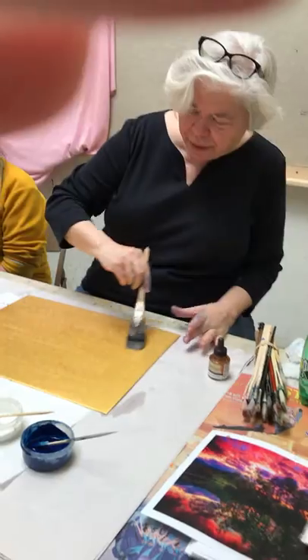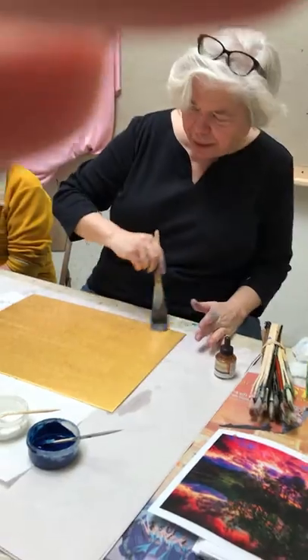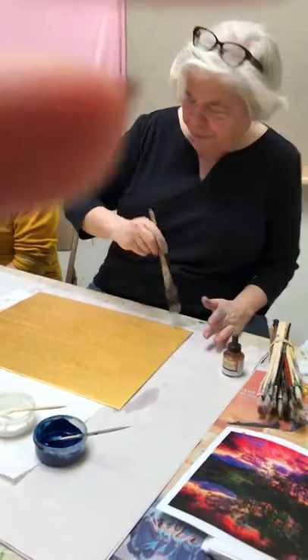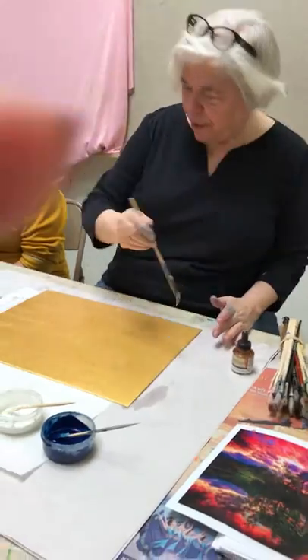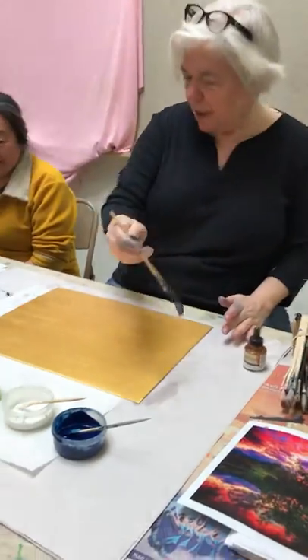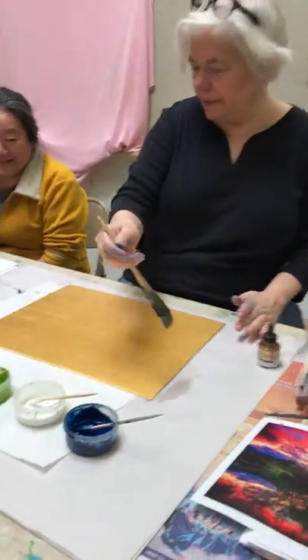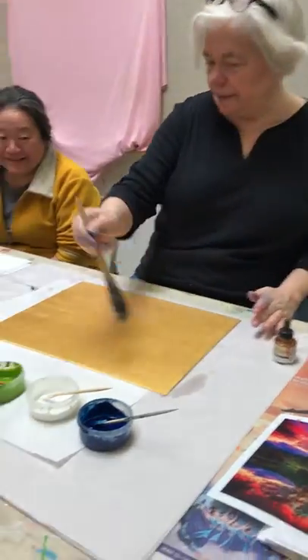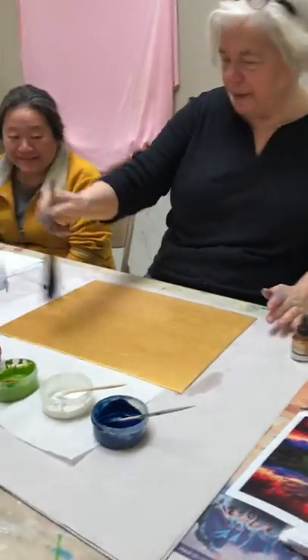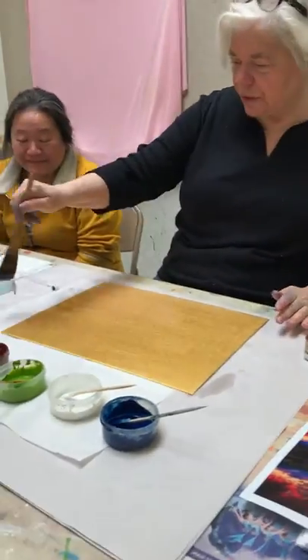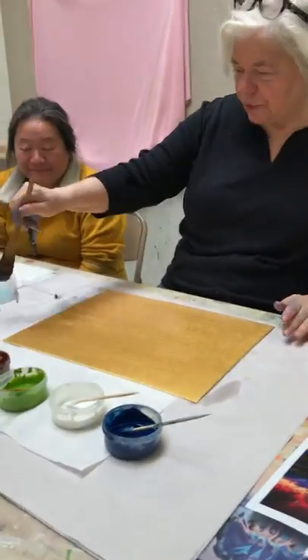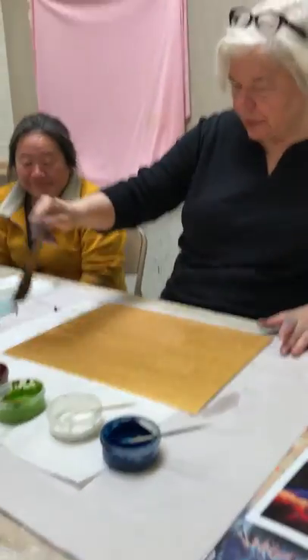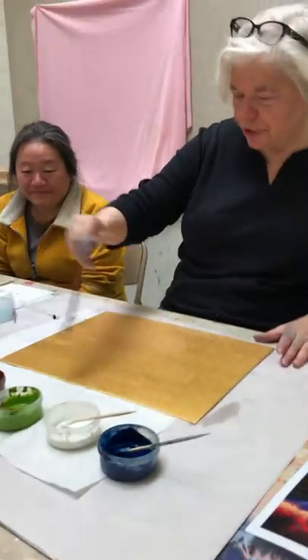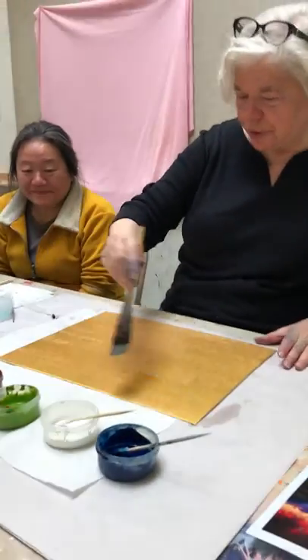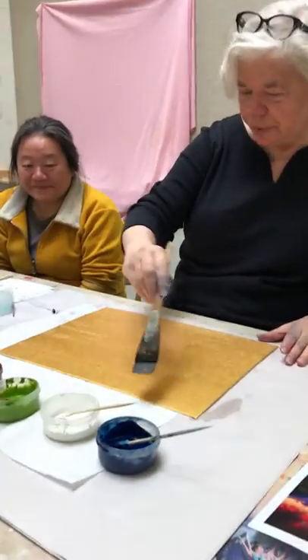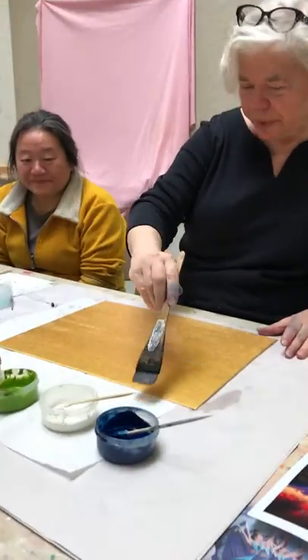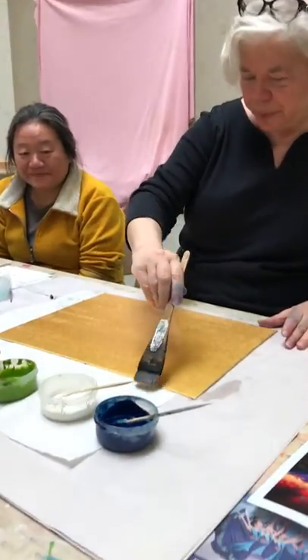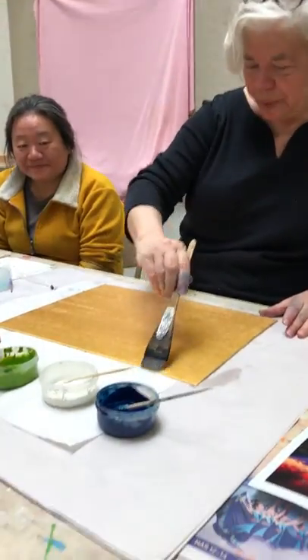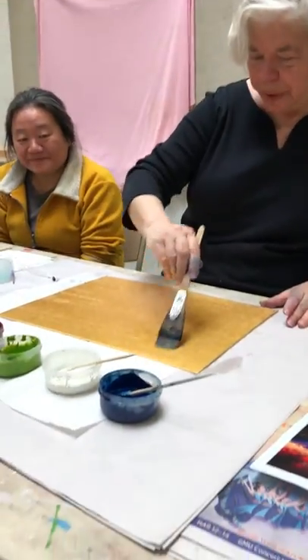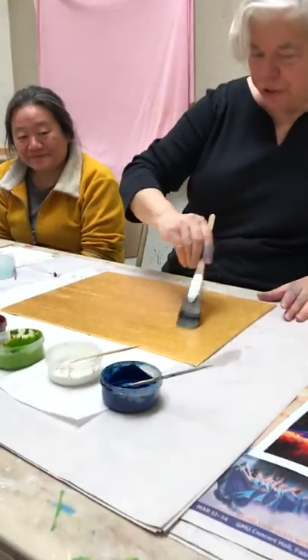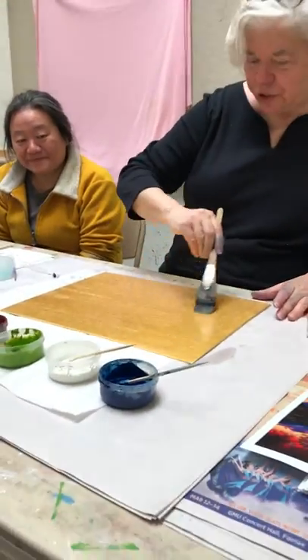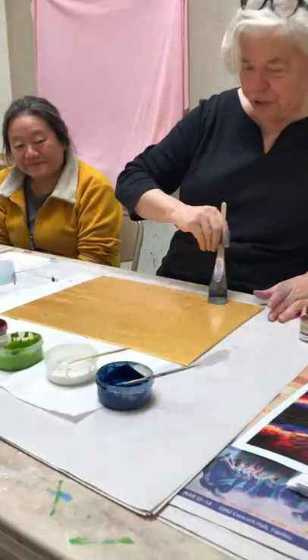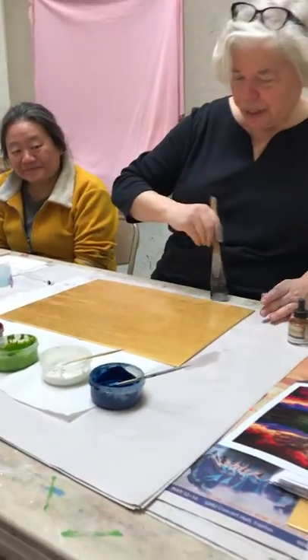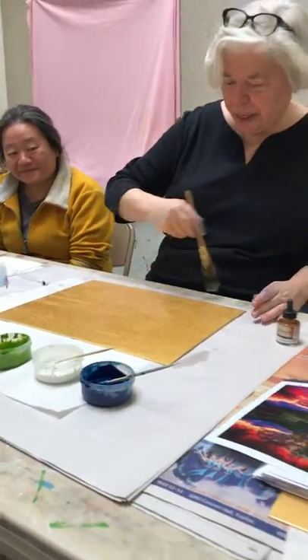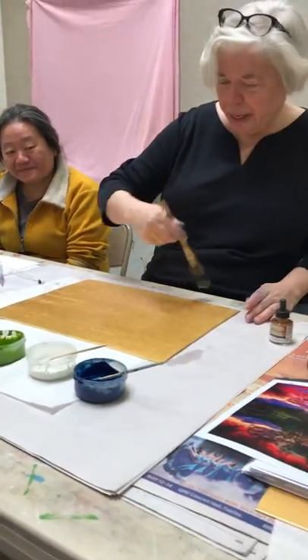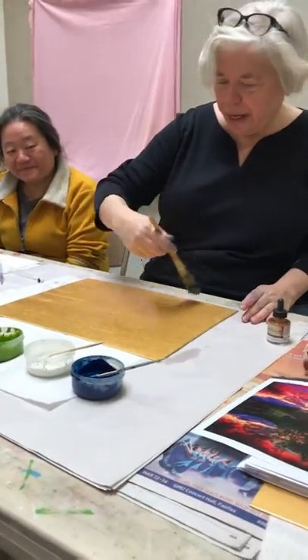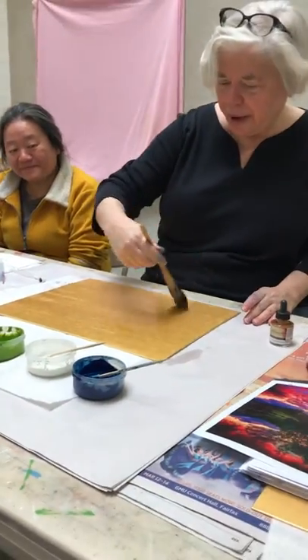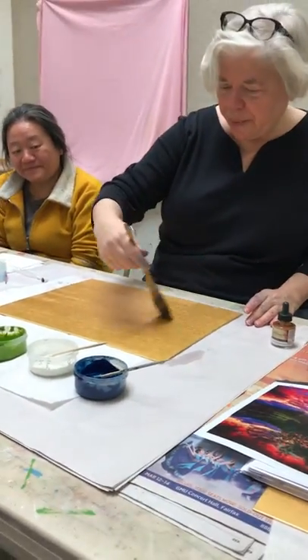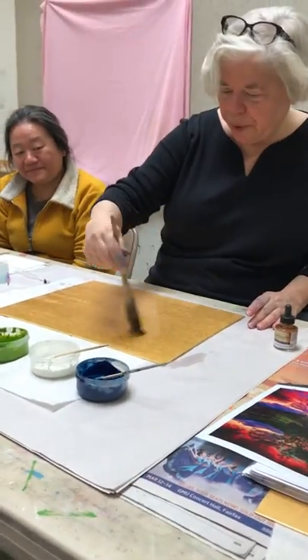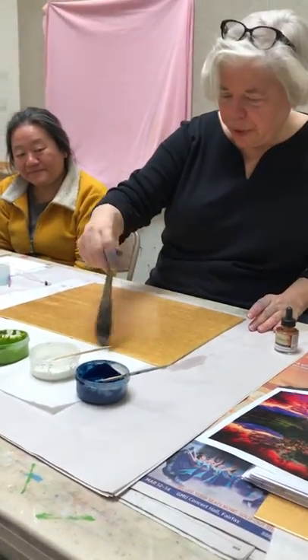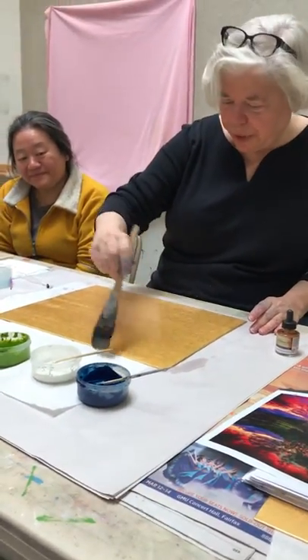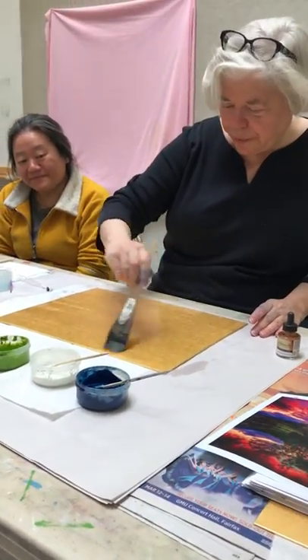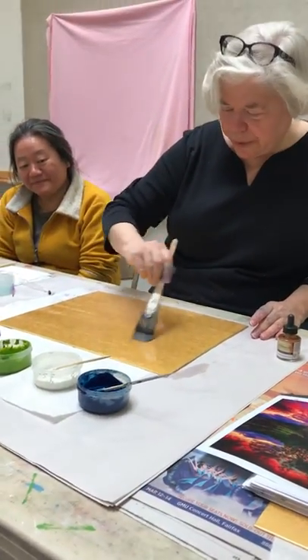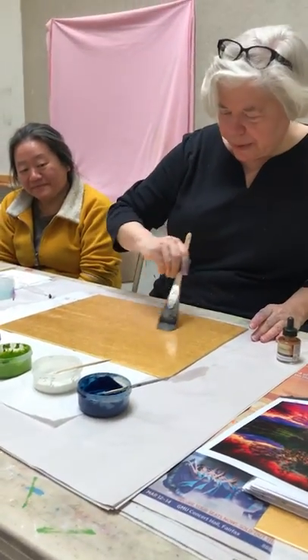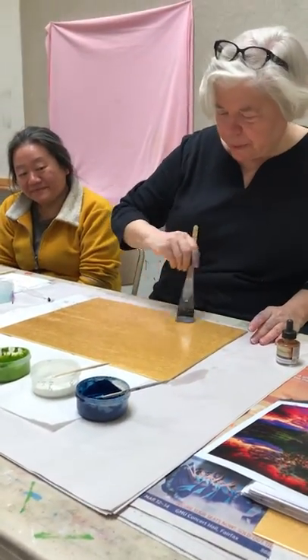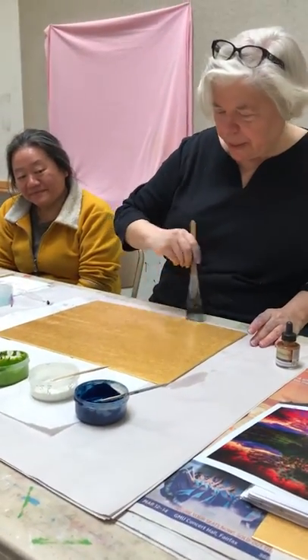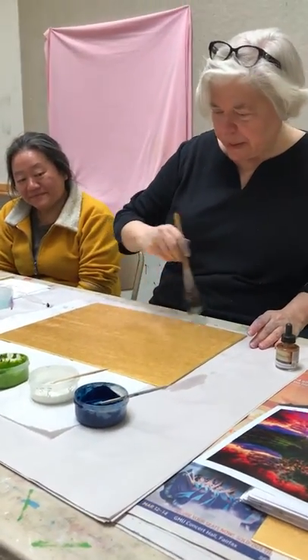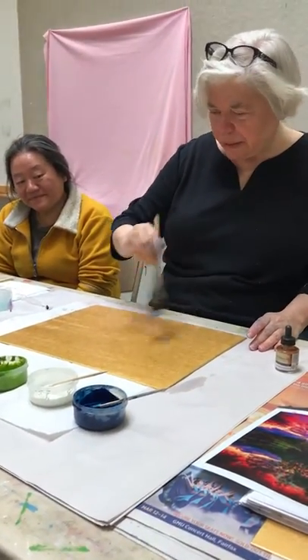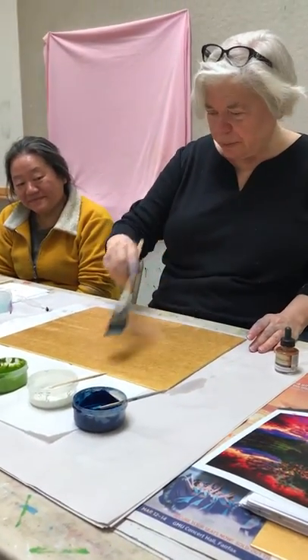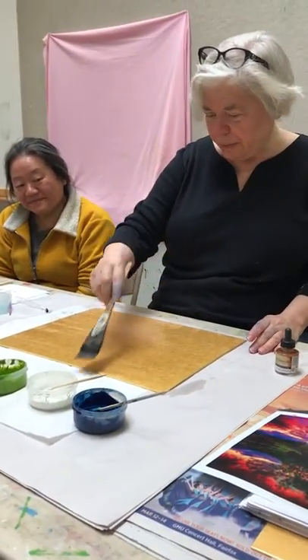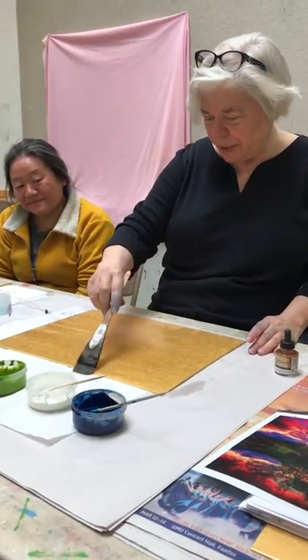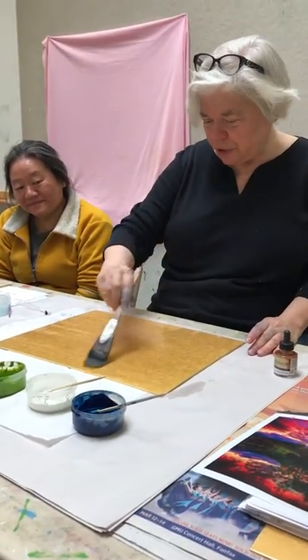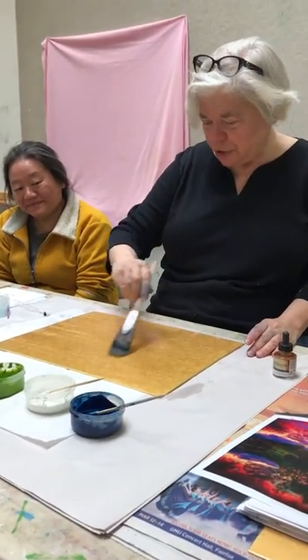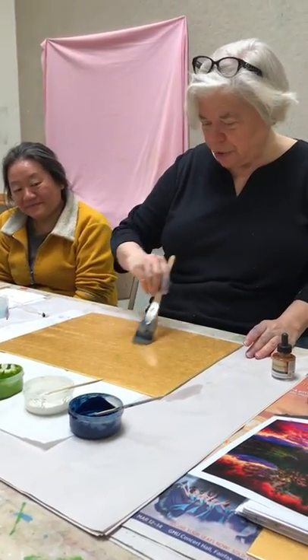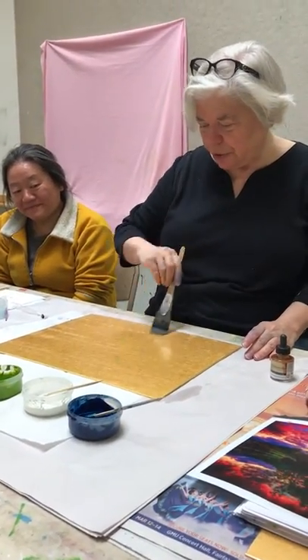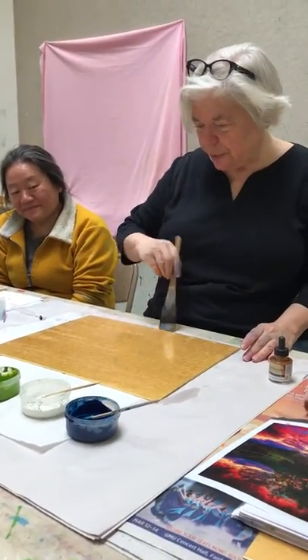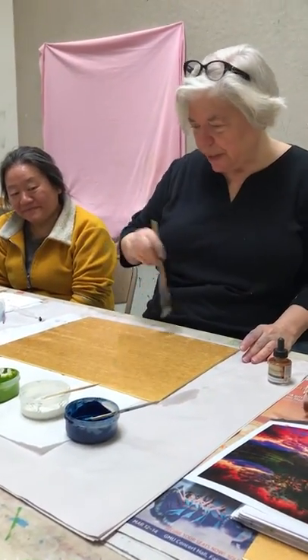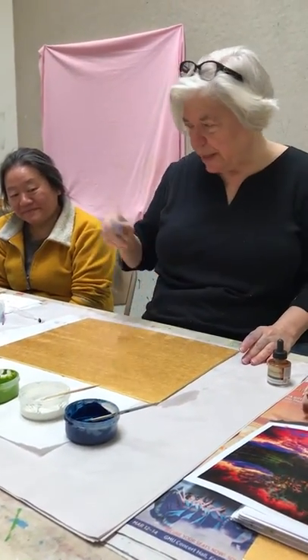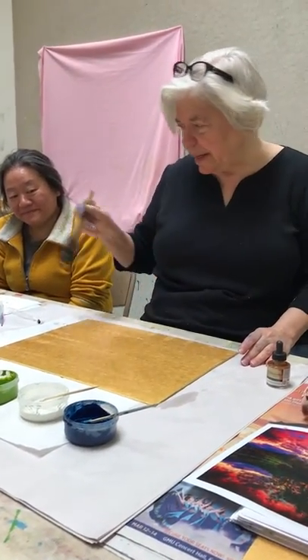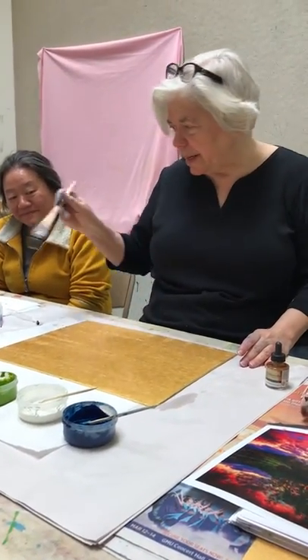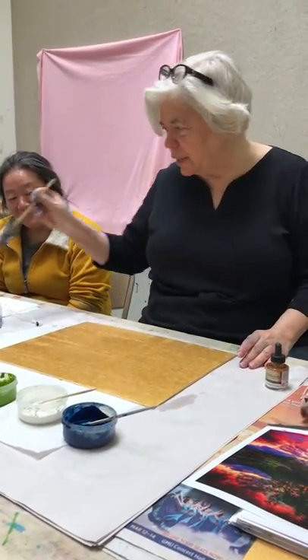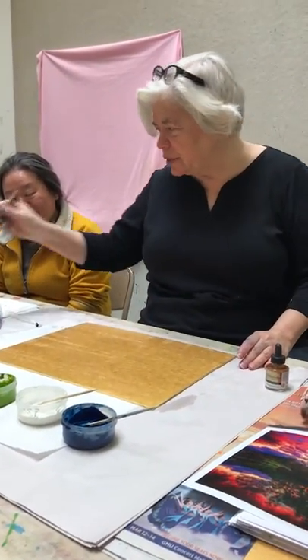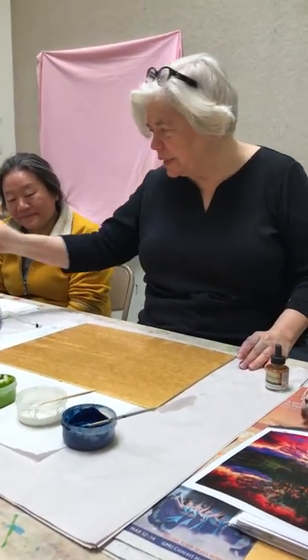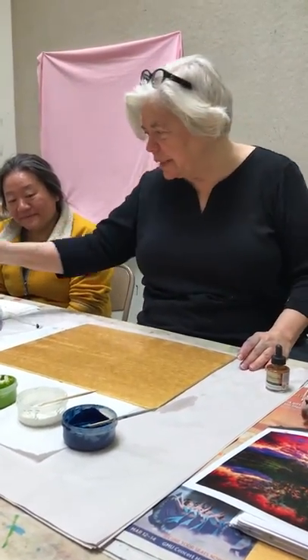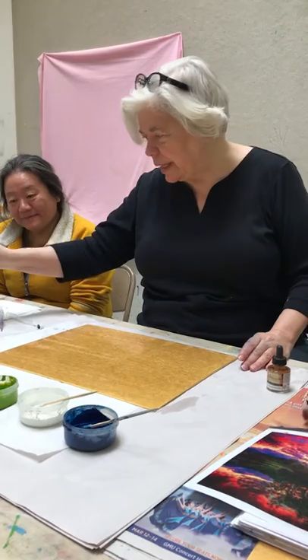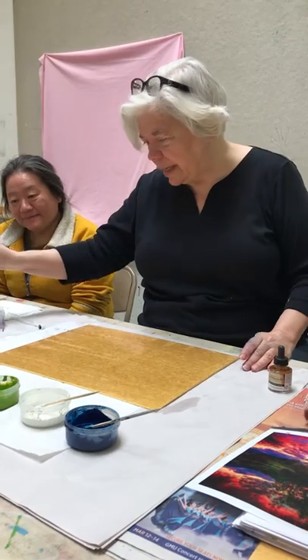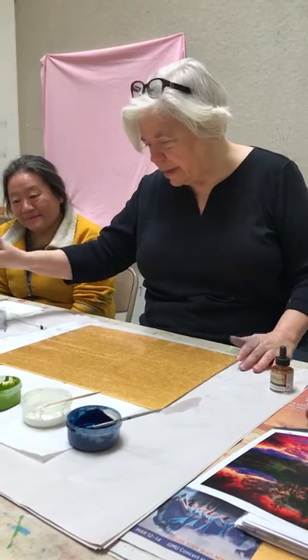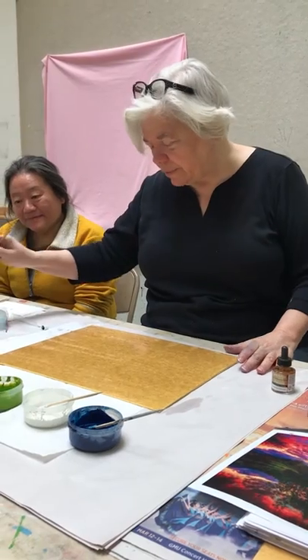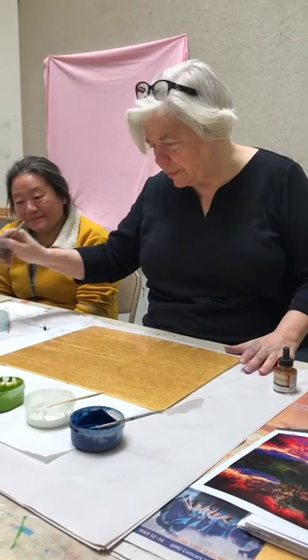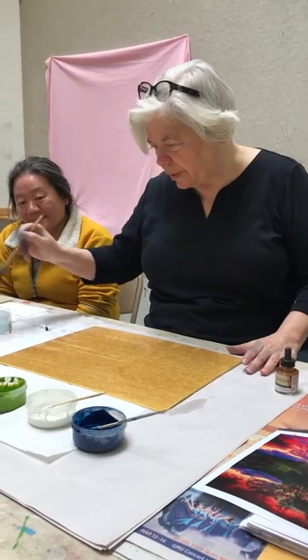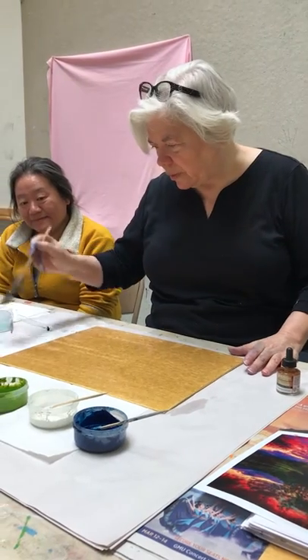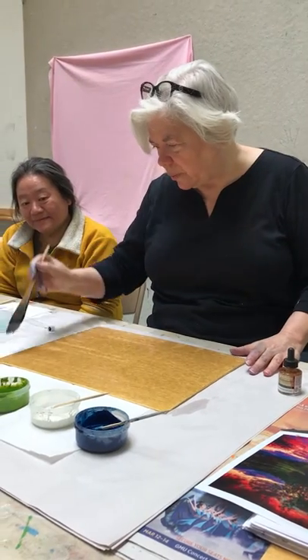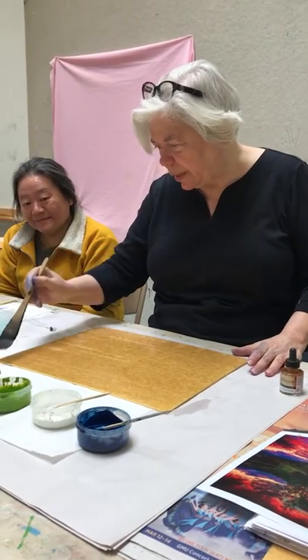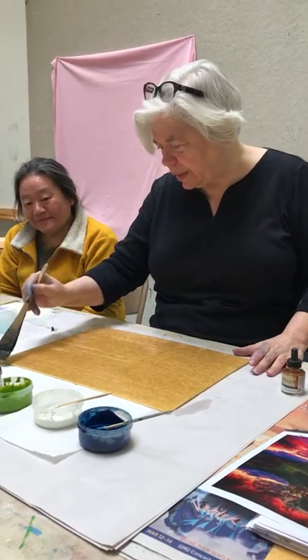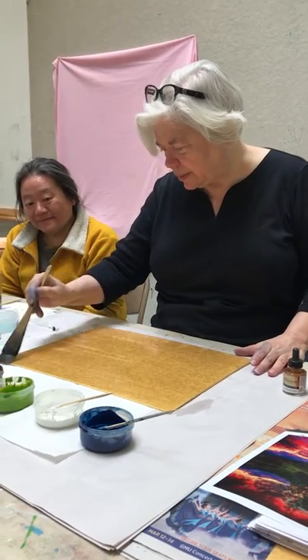I've gone this direction with the brush, now I'm going to go this way to make sure that I actually get everything wet.